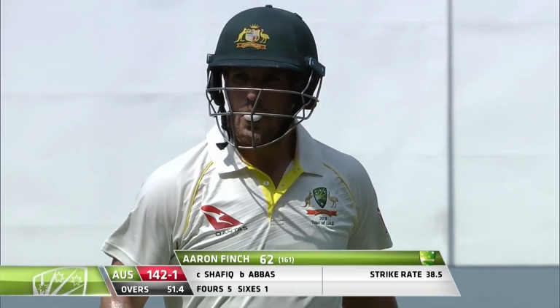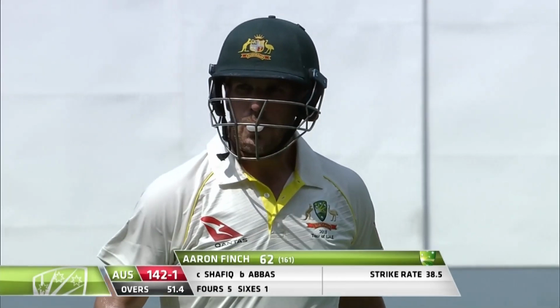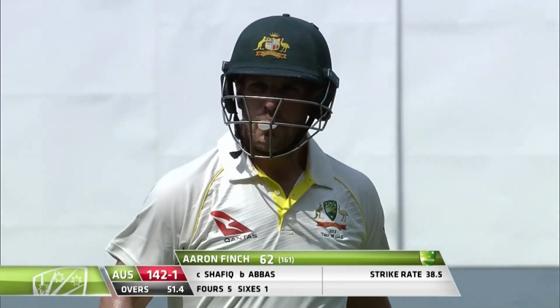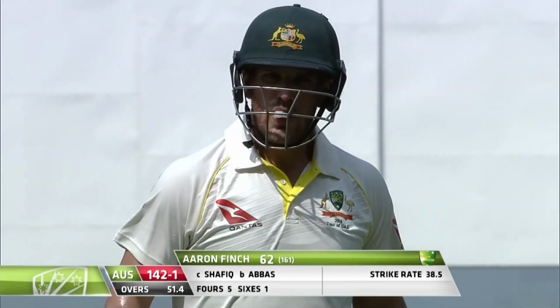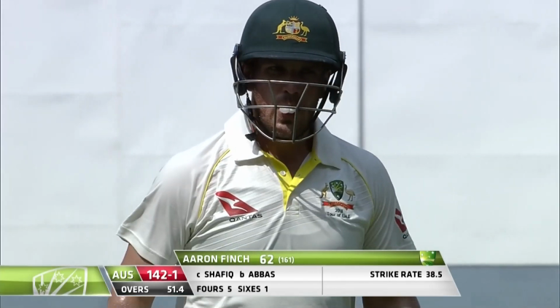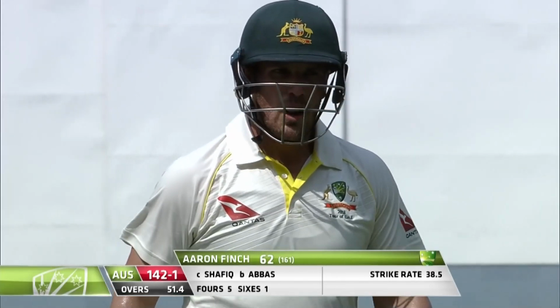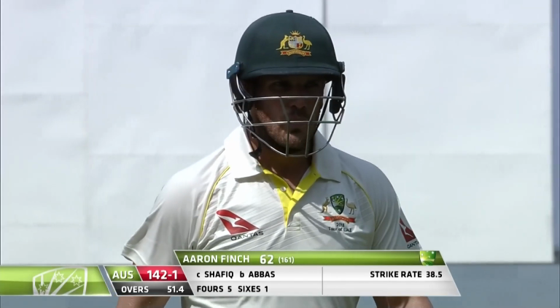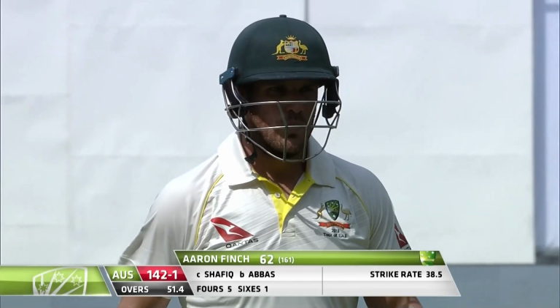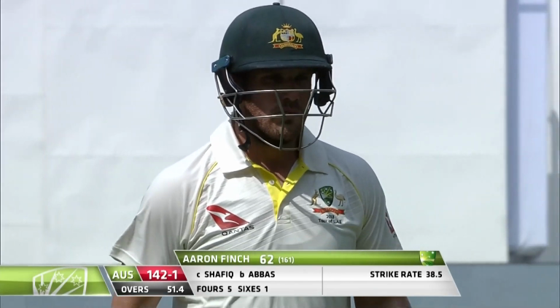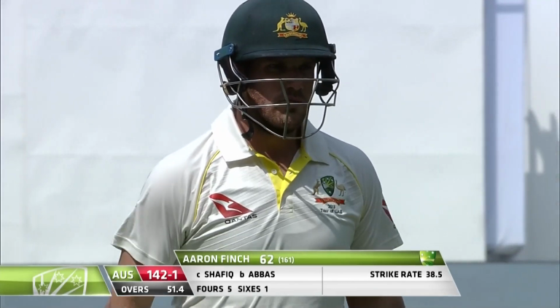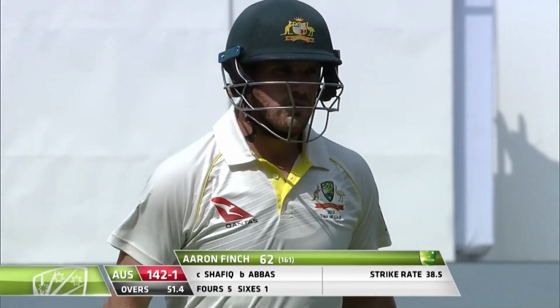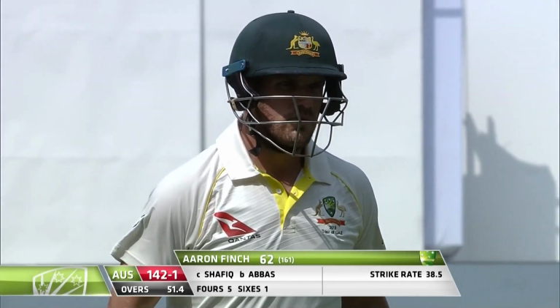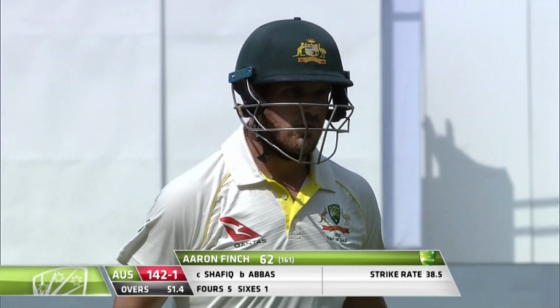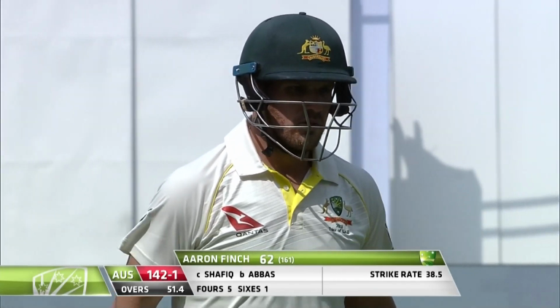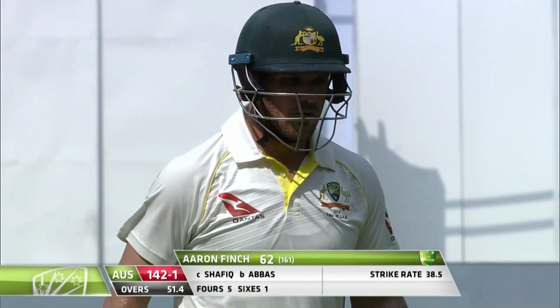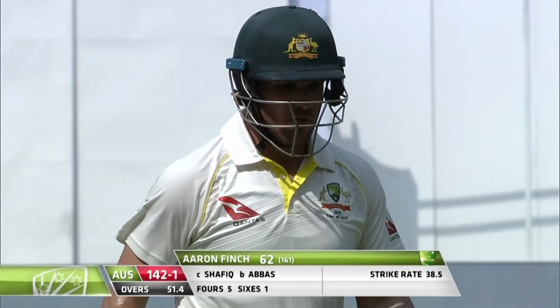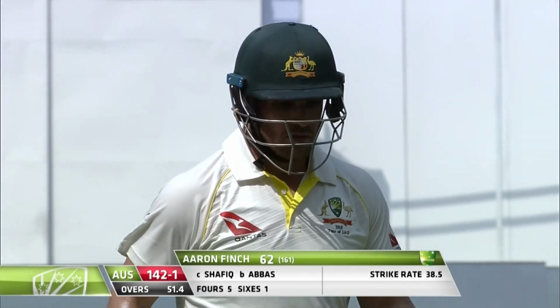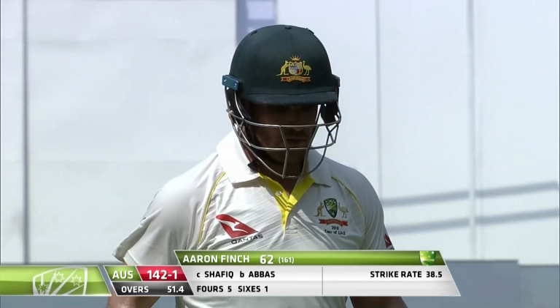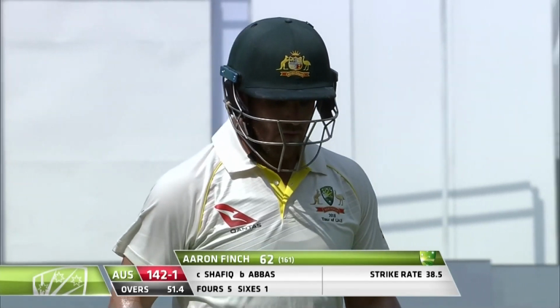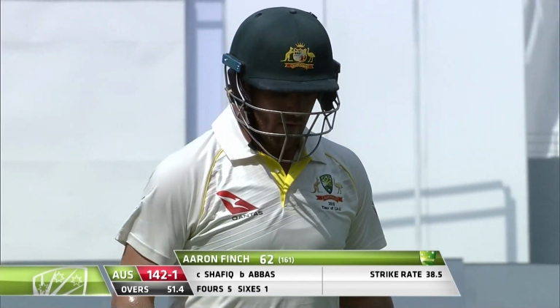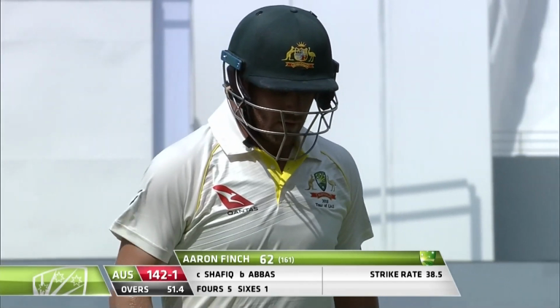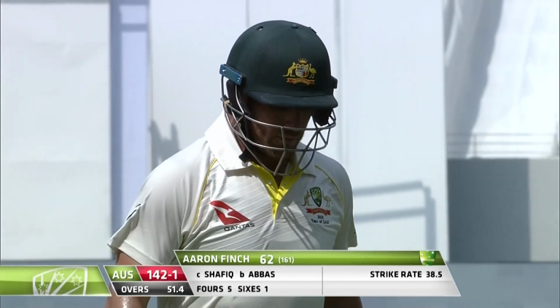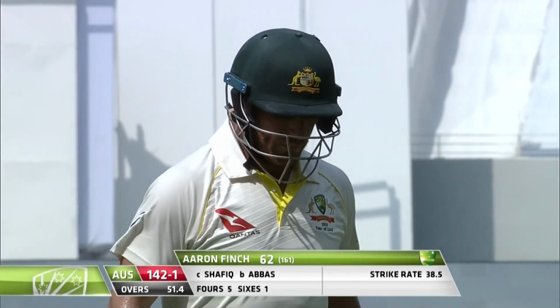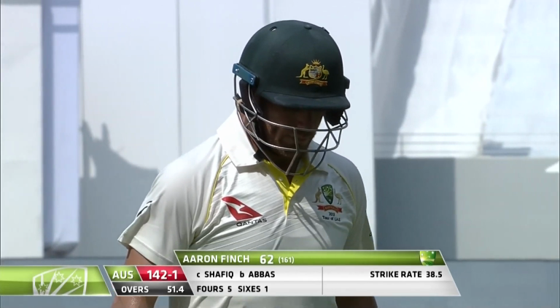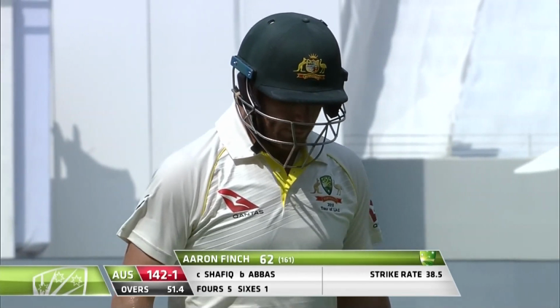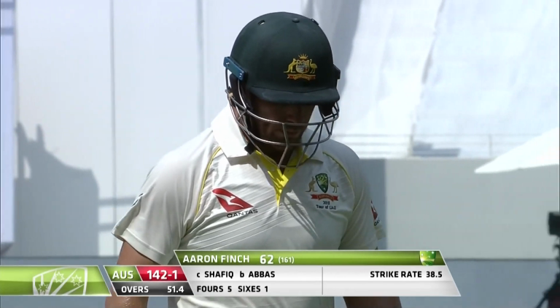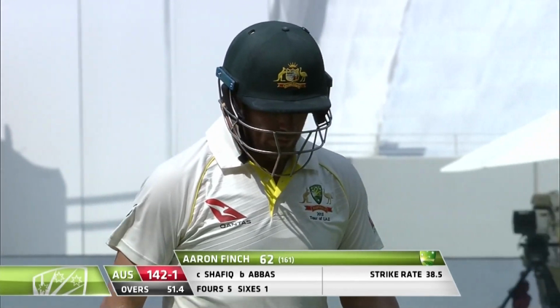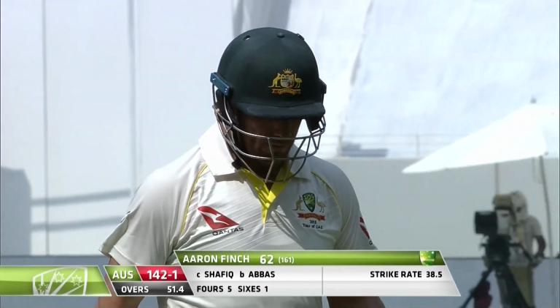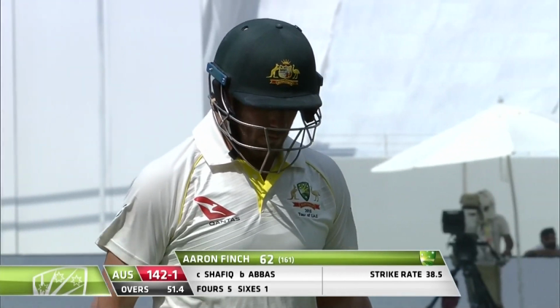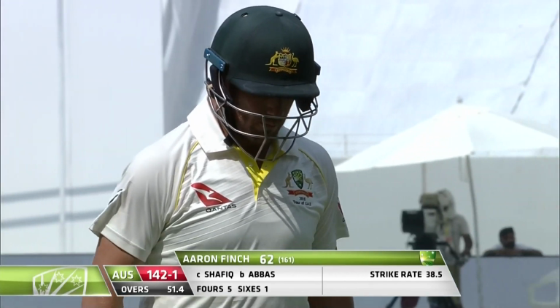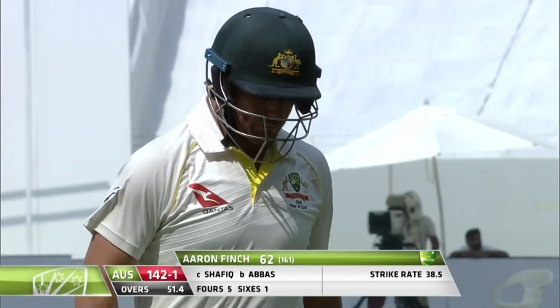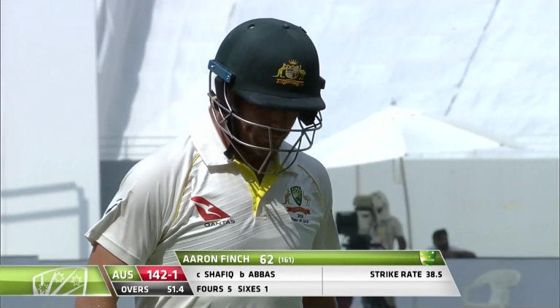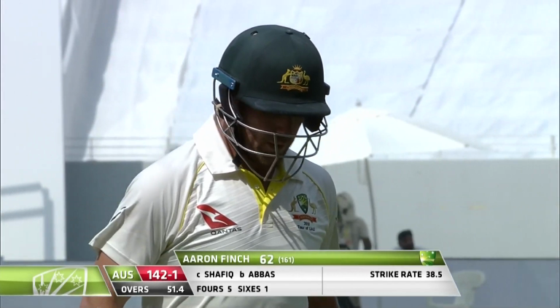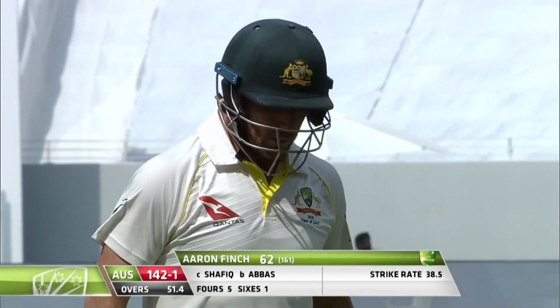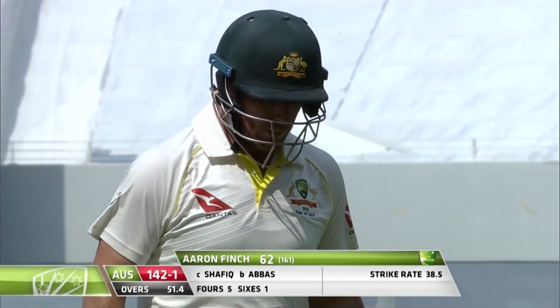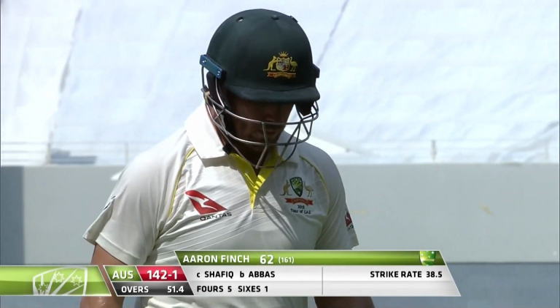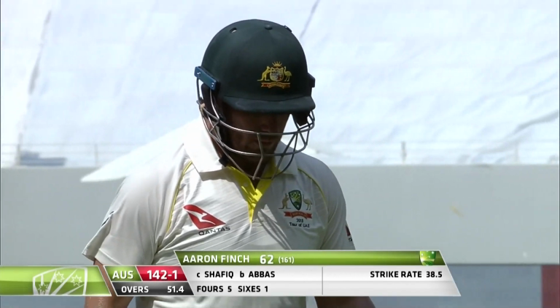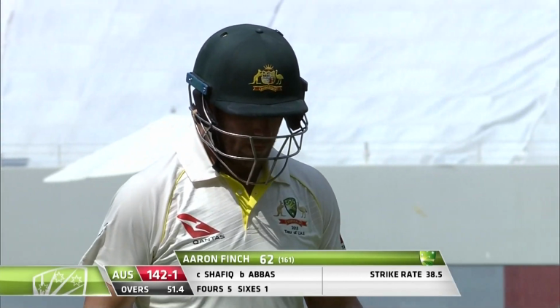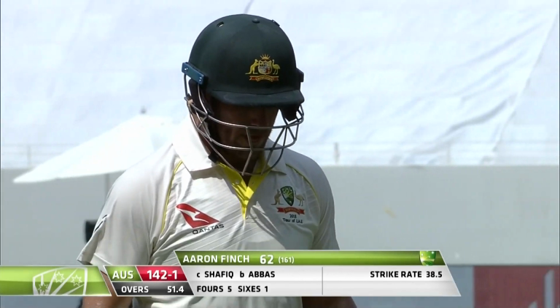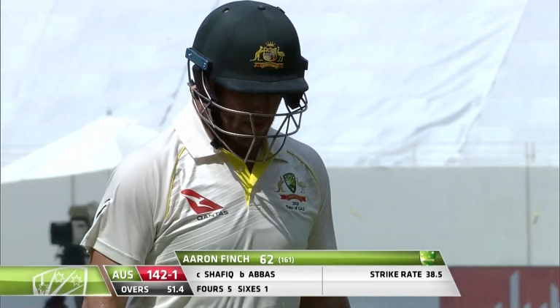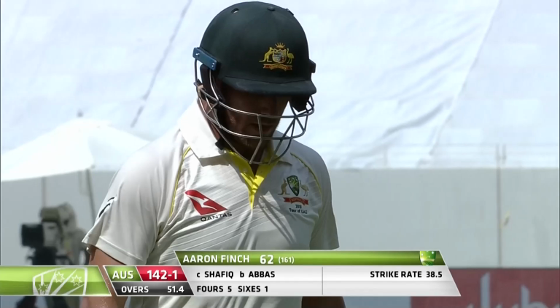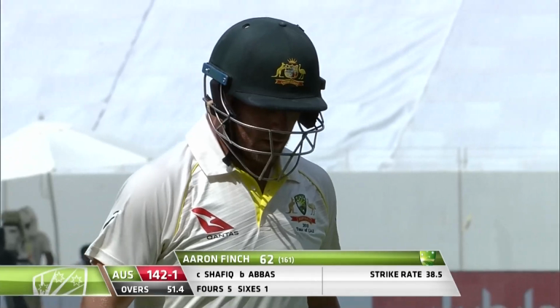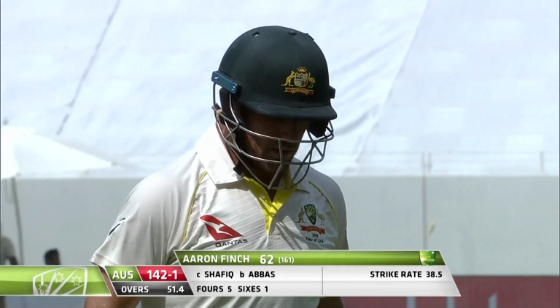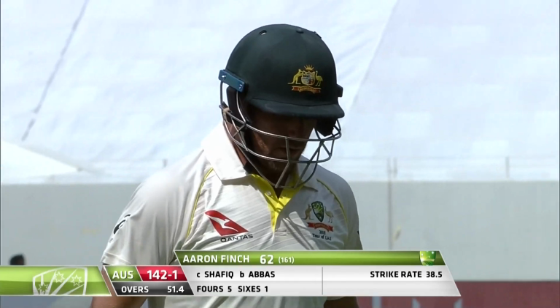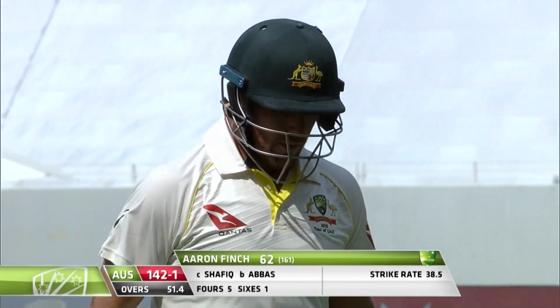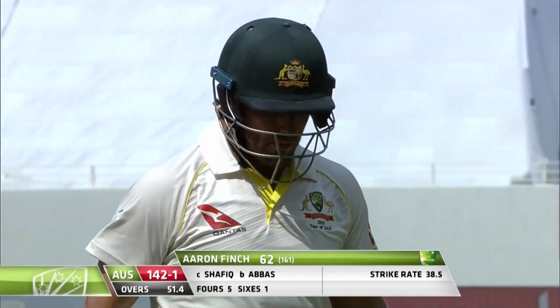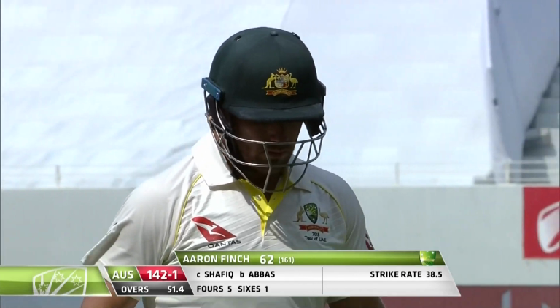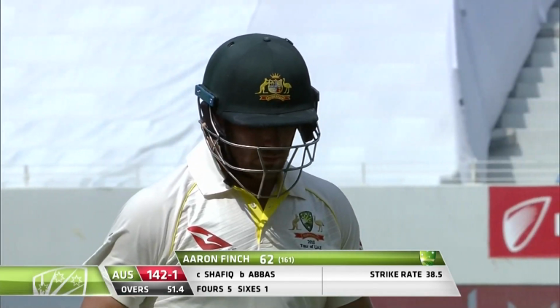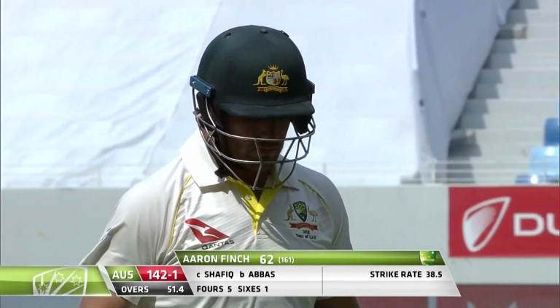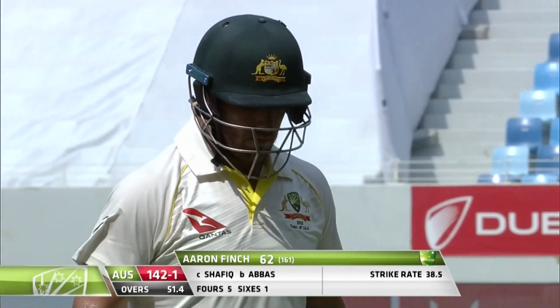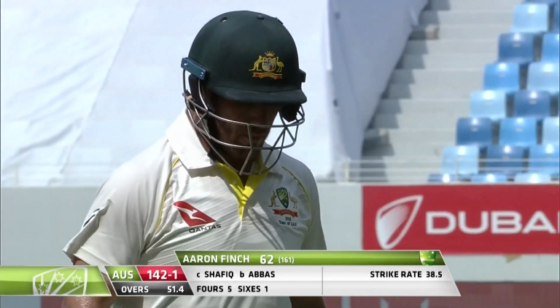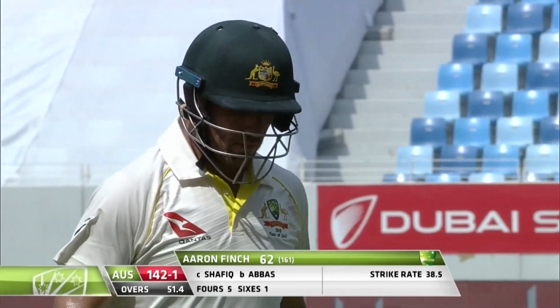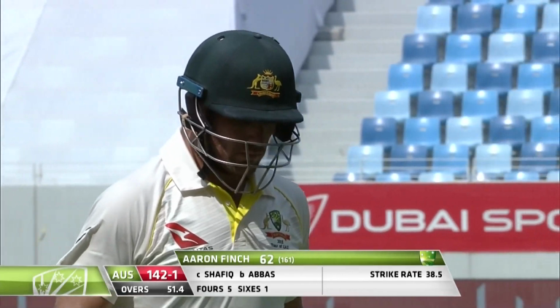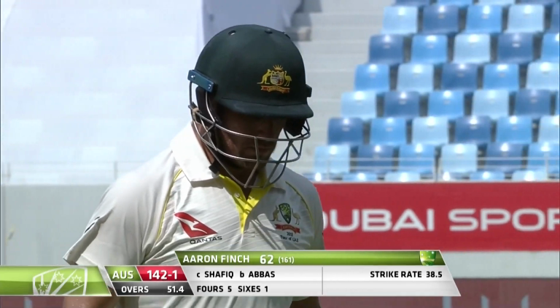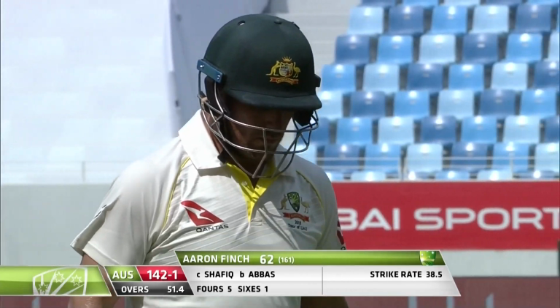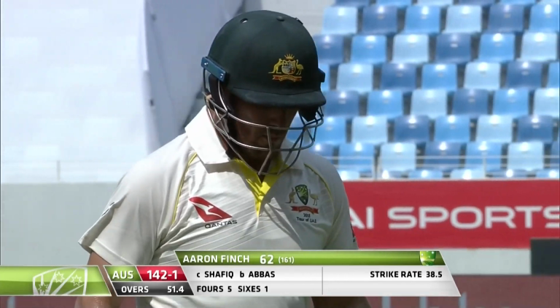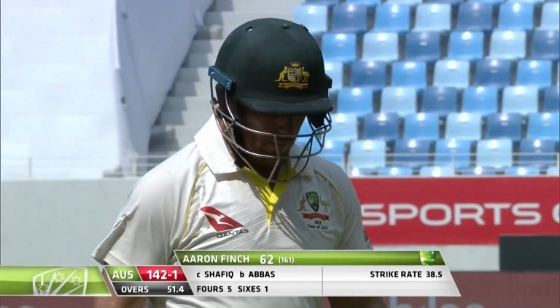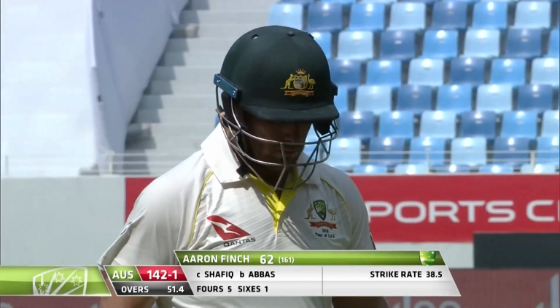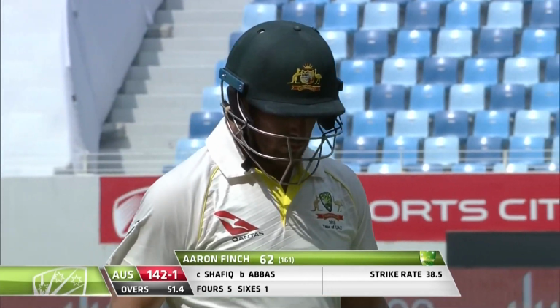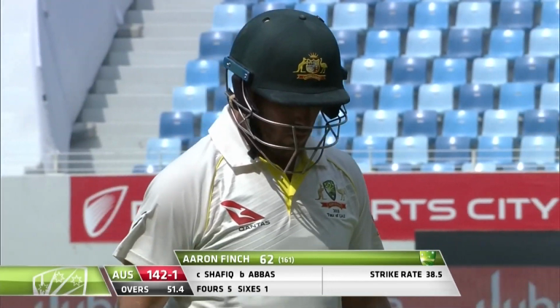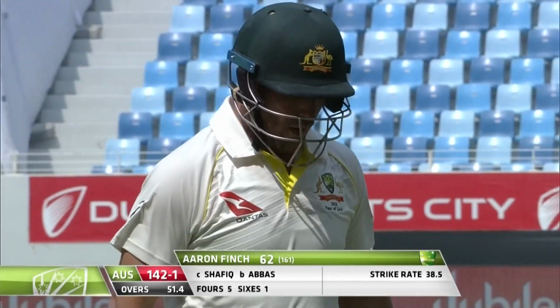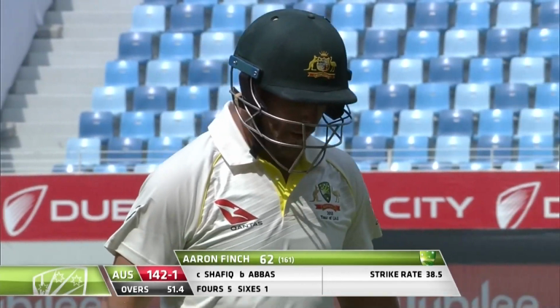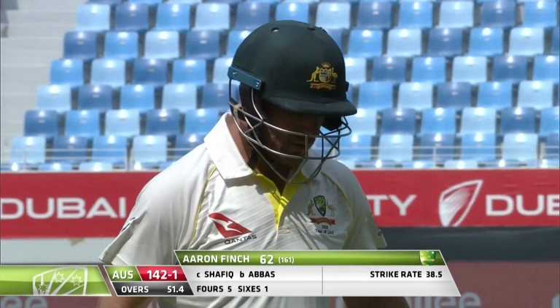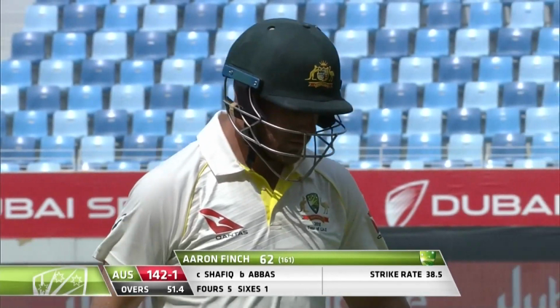Pakistan needed that wicket badly. Well played, Aaron Finch — 62. The score is 142 for one.